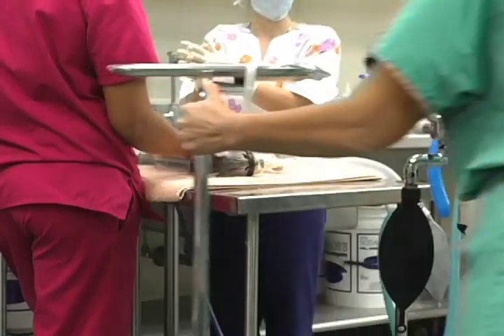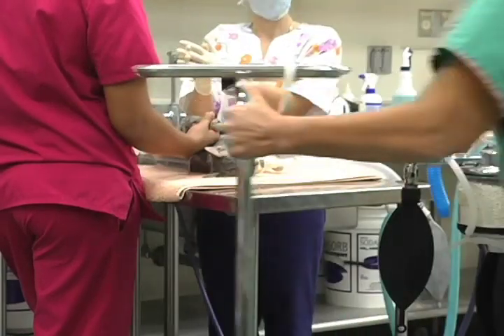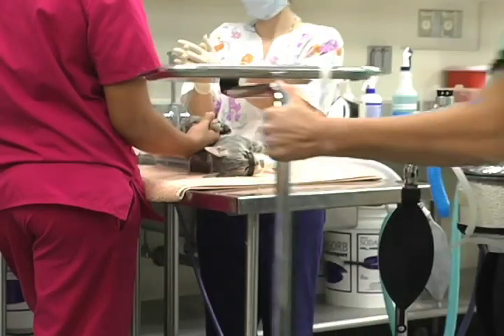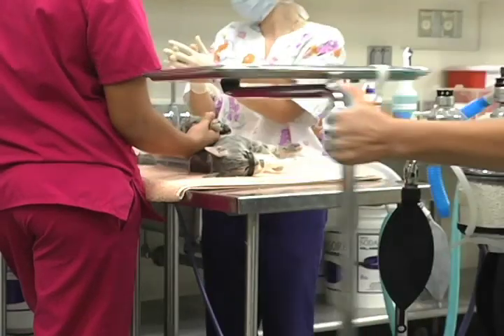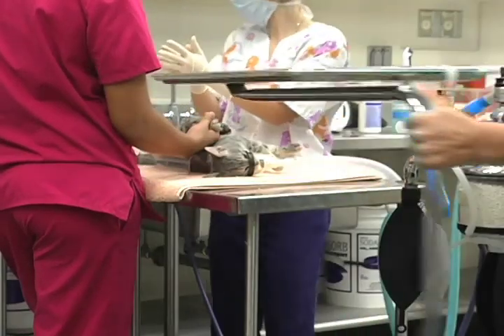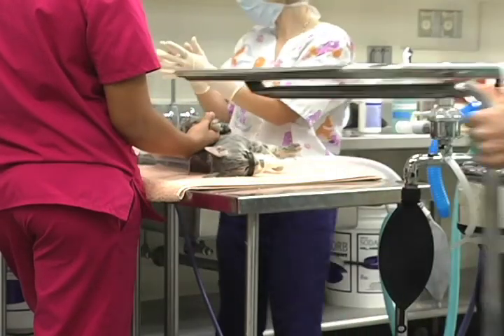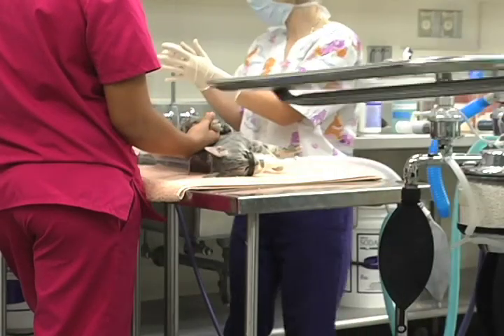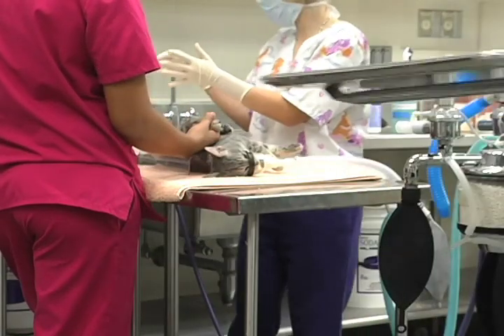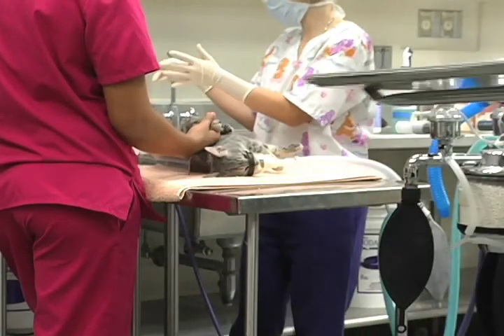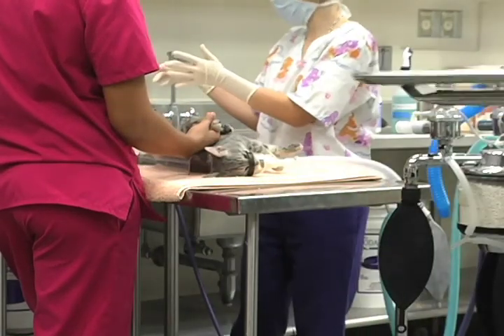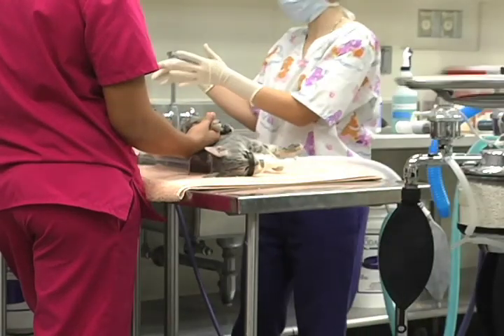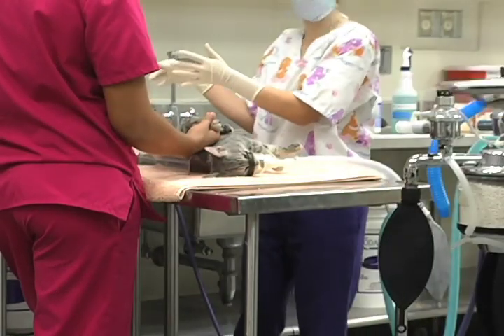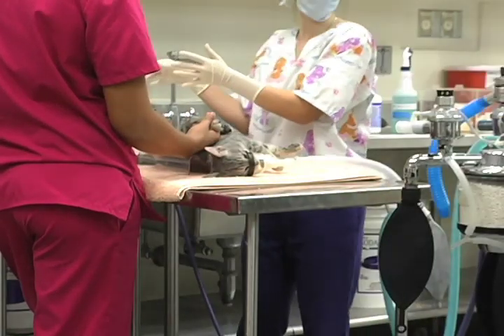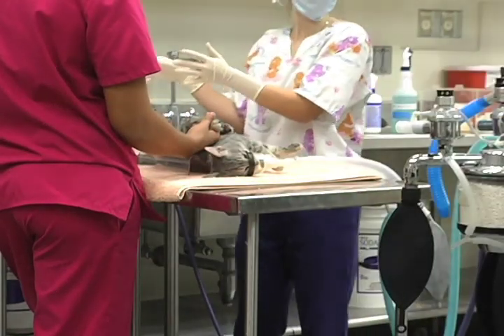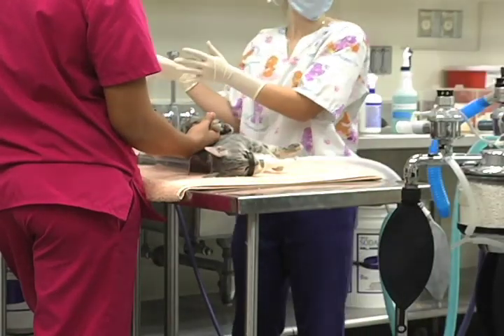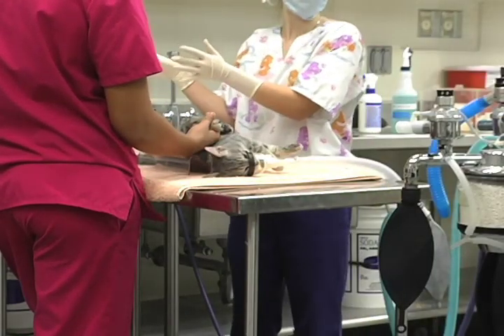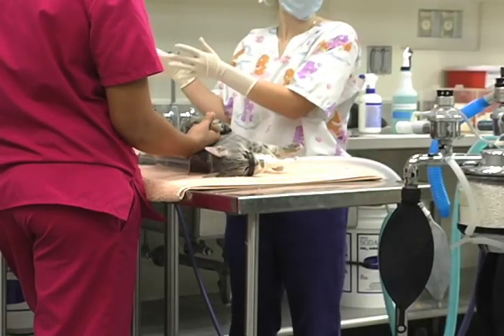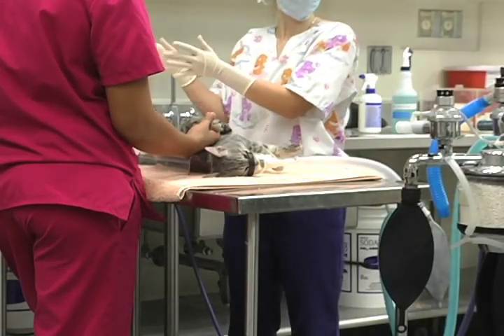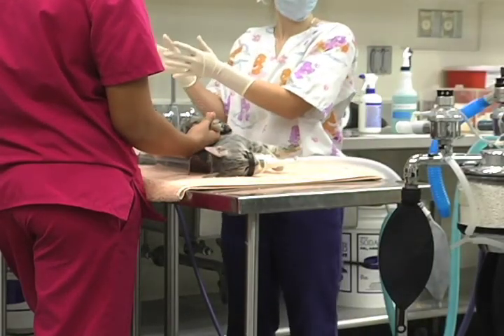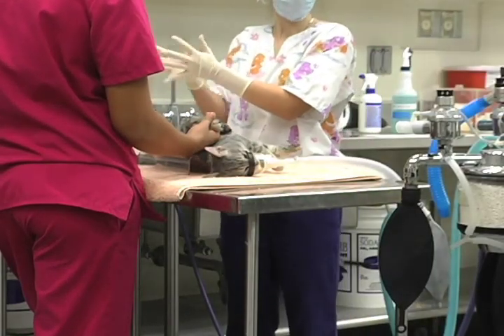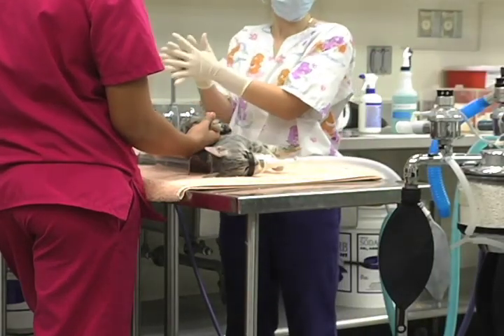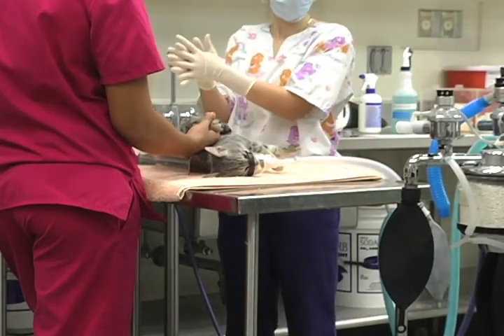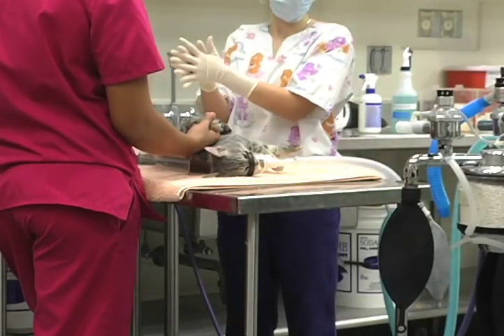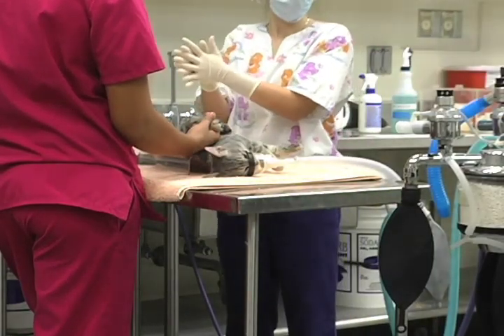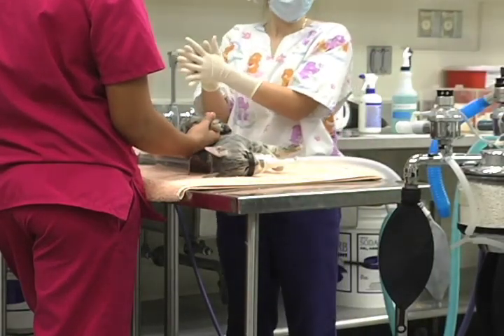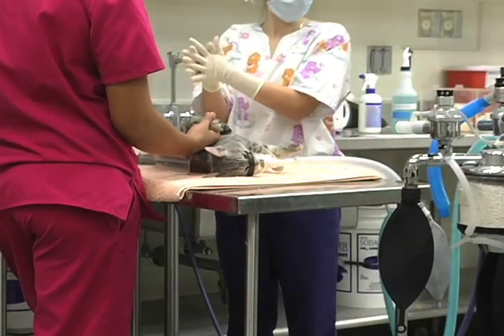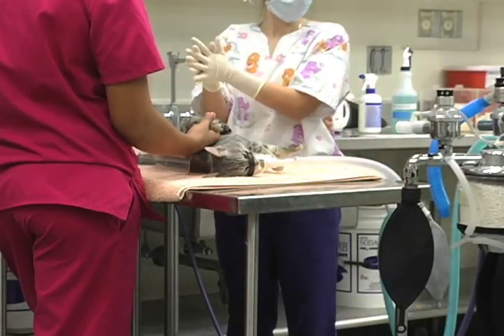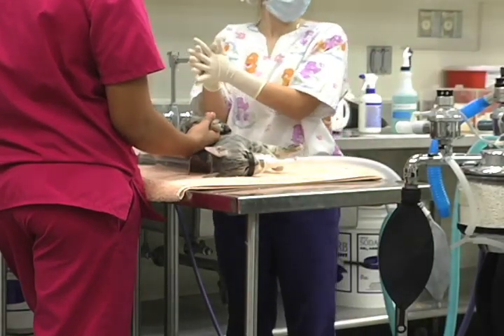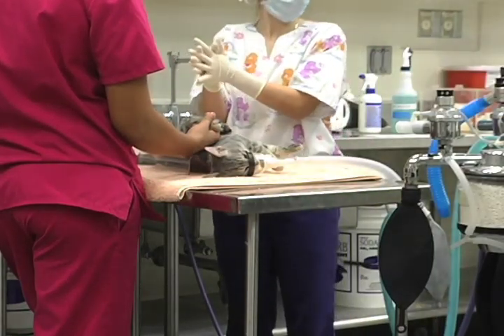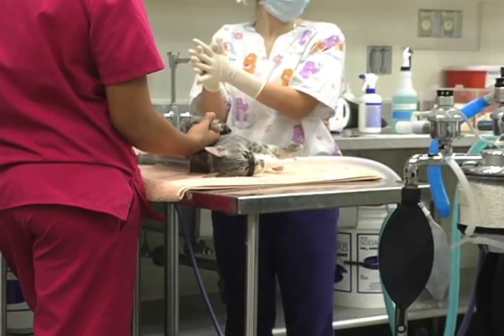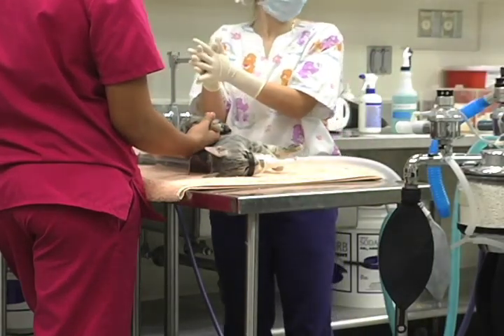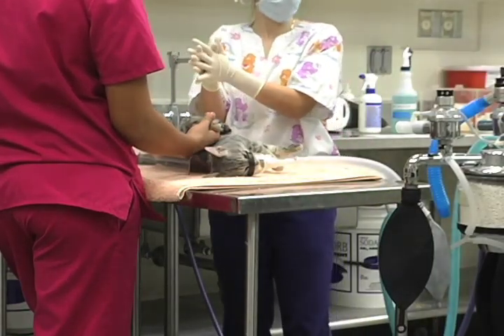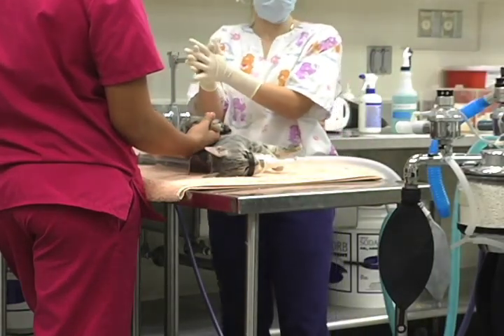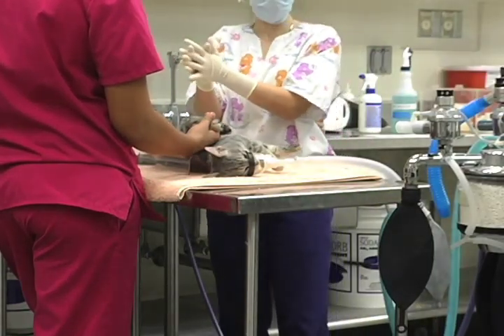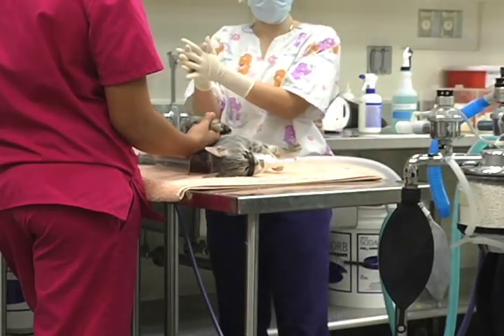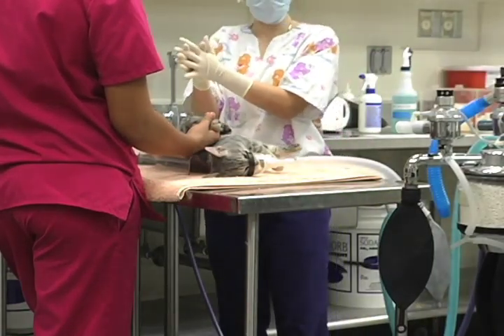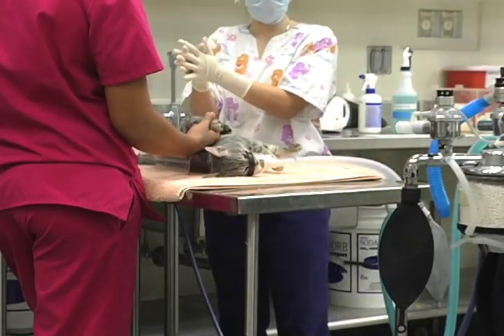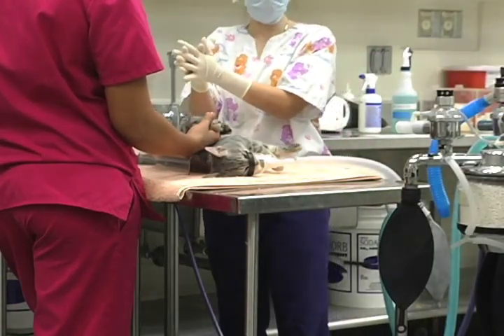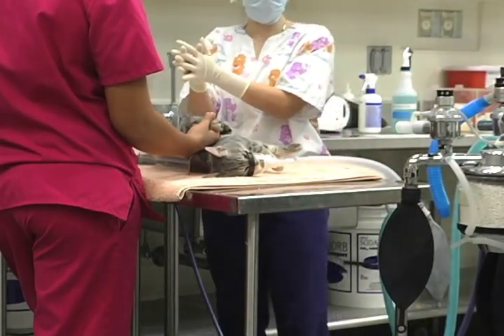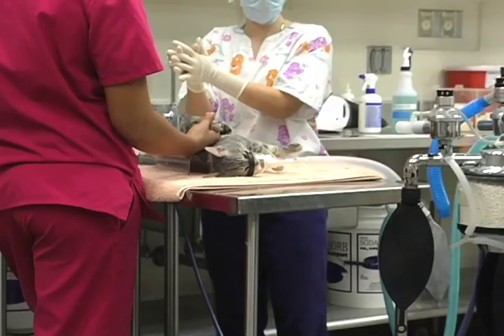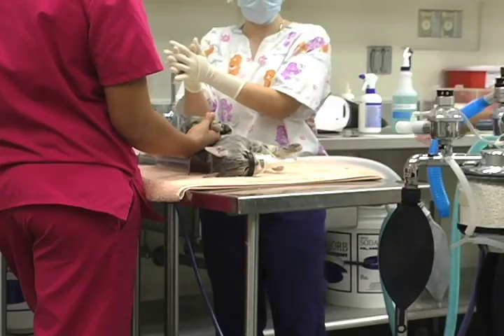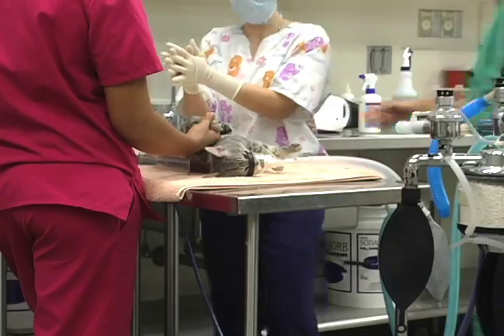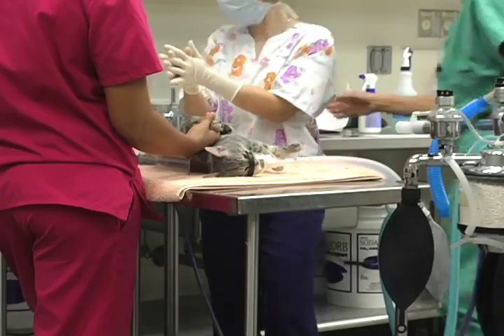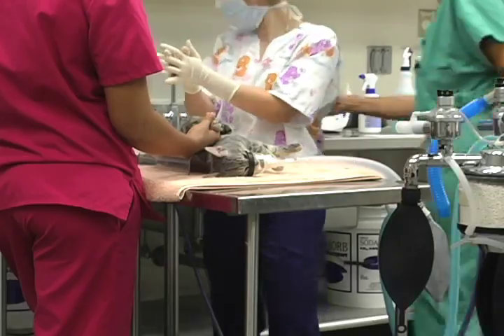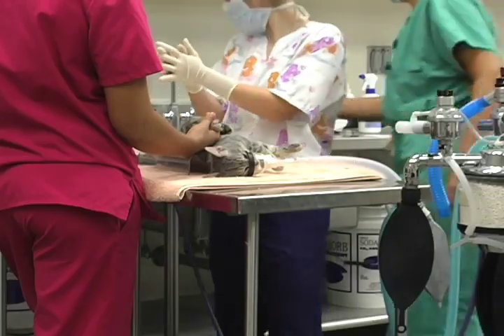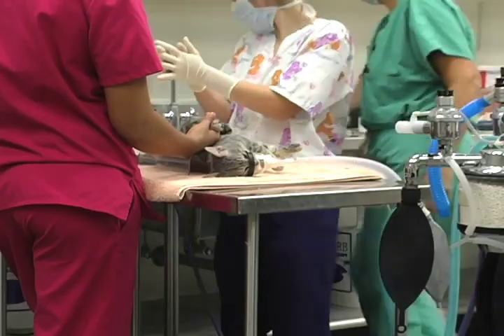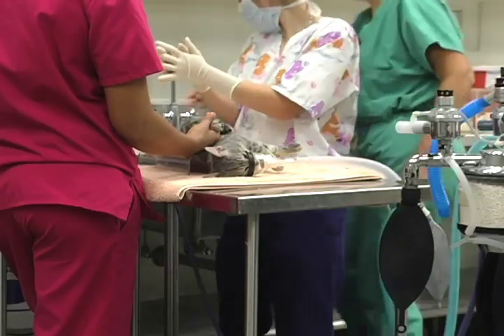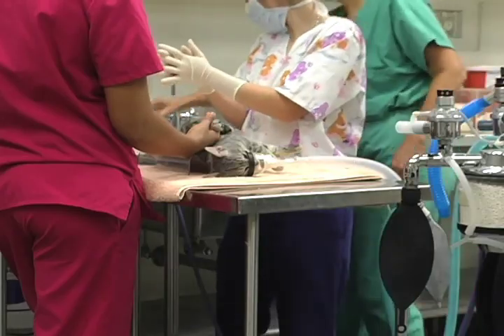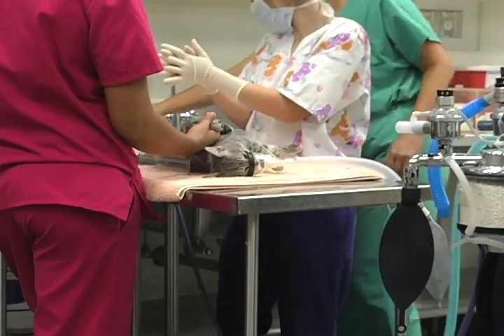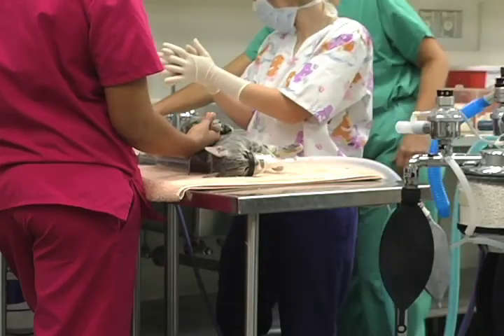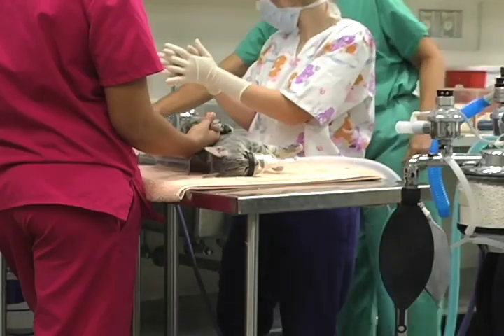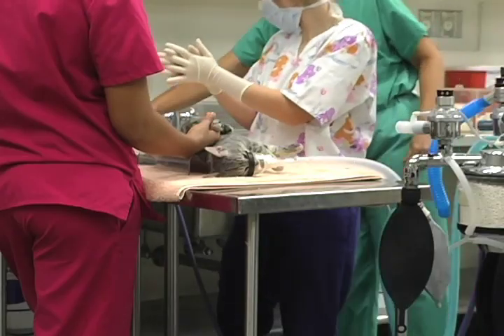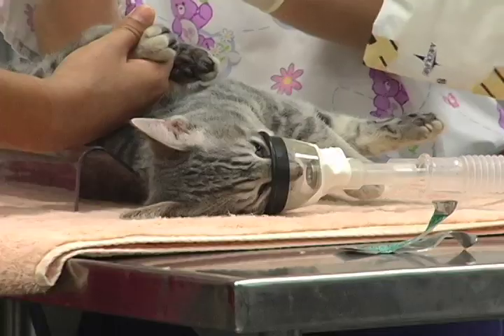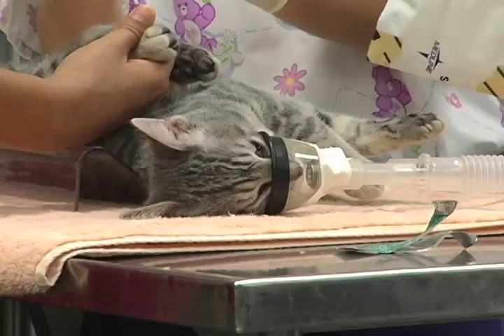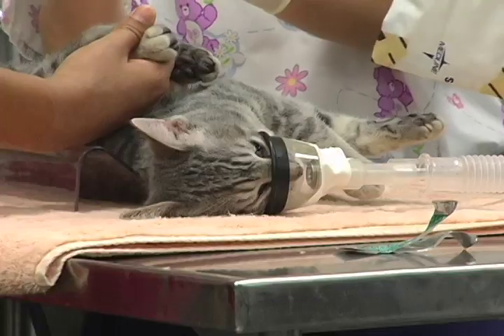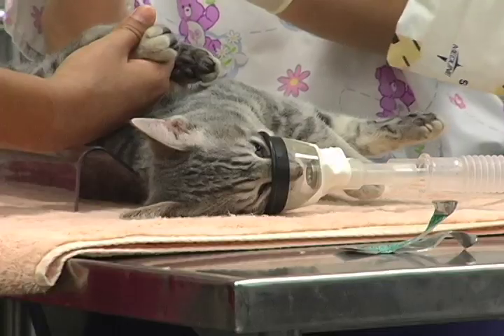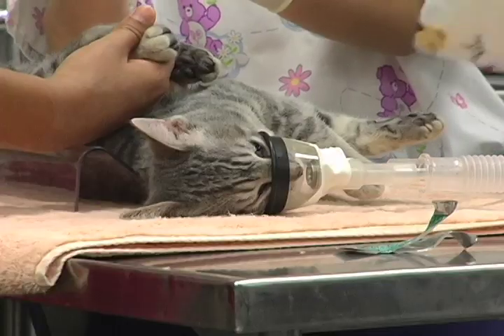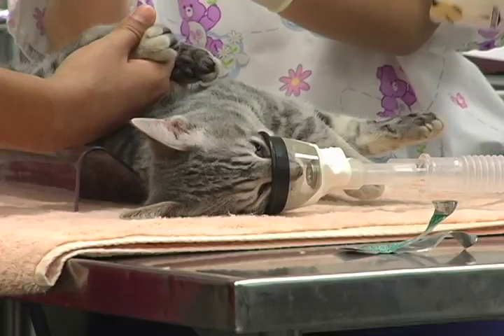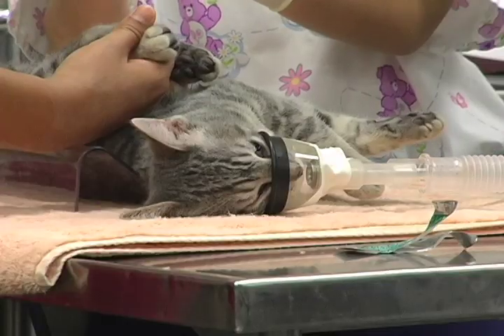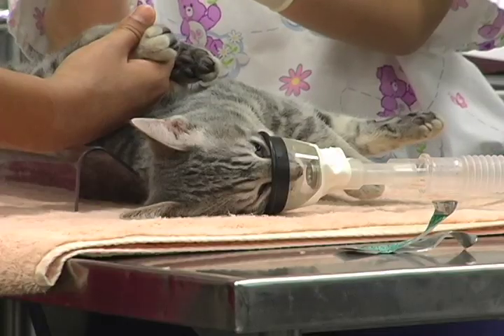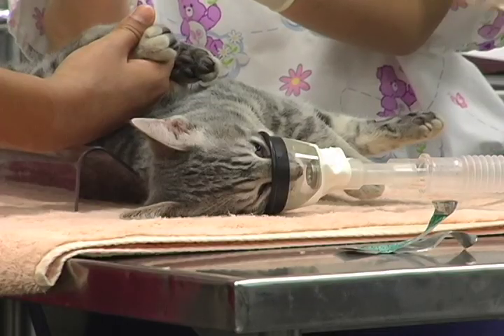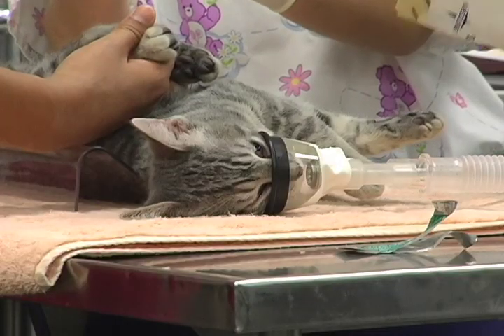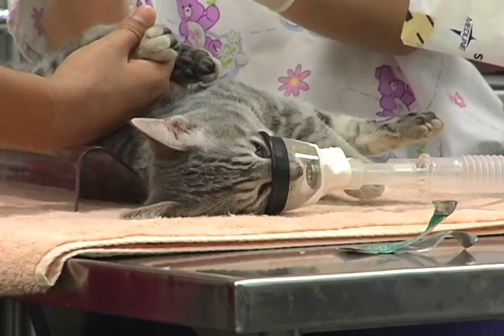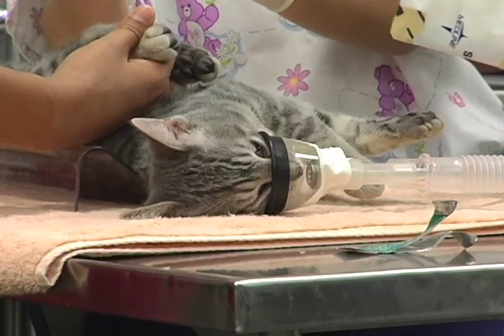Many pets are taken to the small animal hospital at the University of Florida when they're sick or undergoing a procedure, like this cat that's getting neutered.